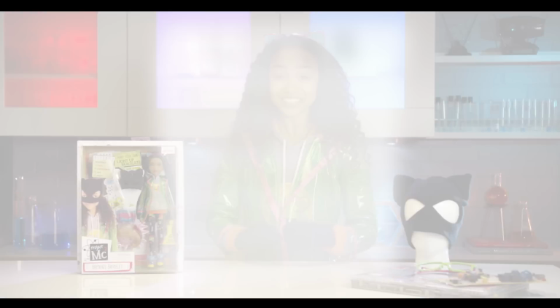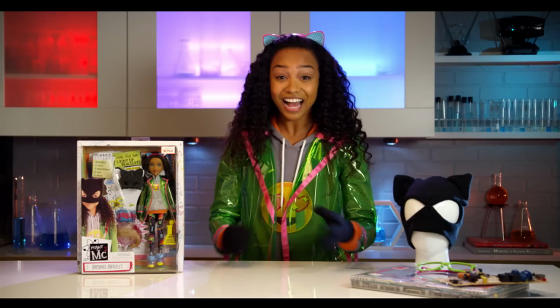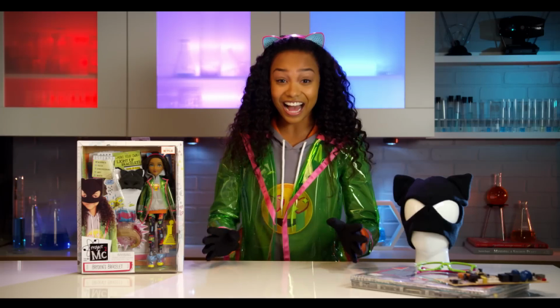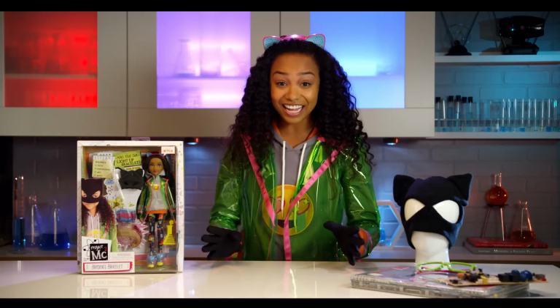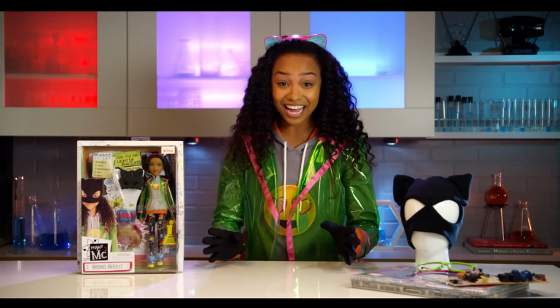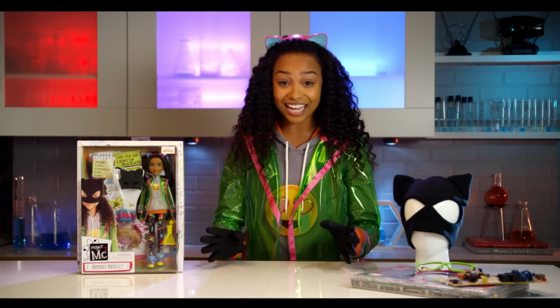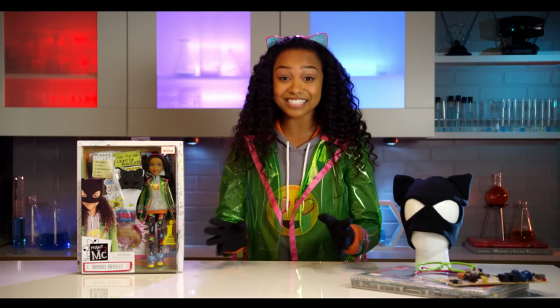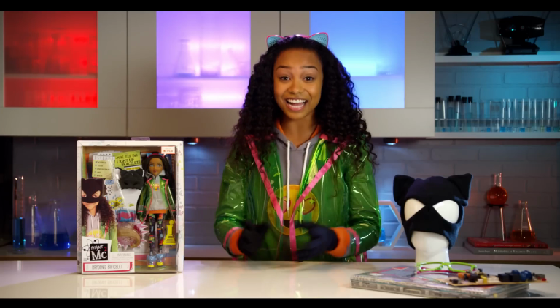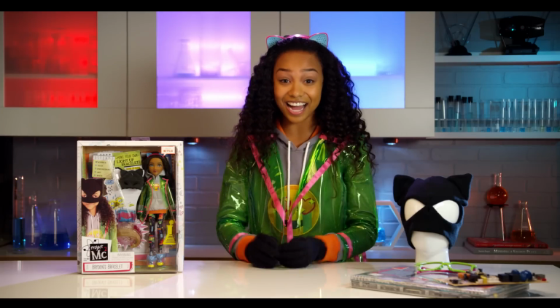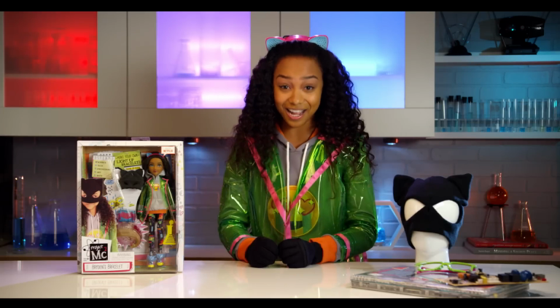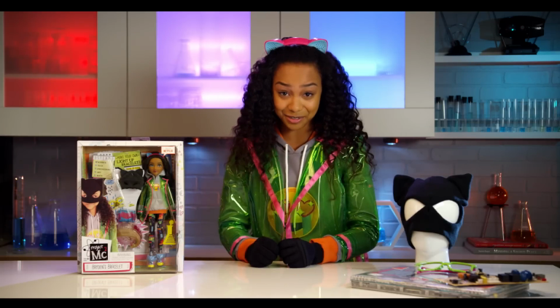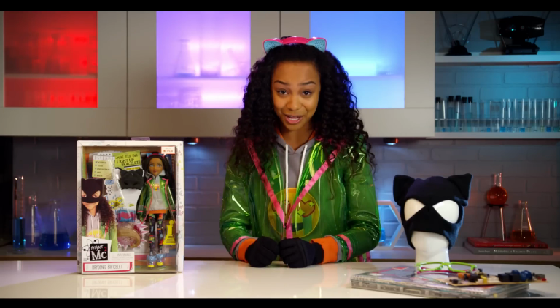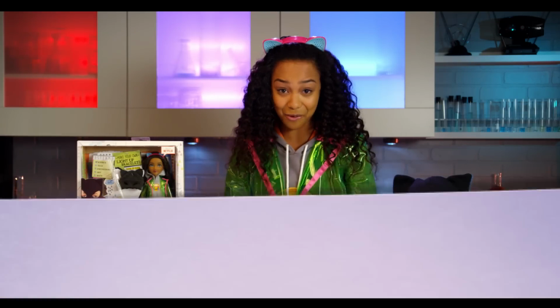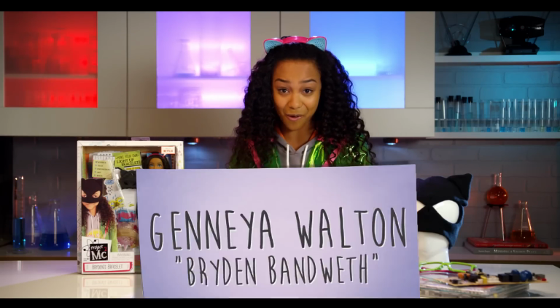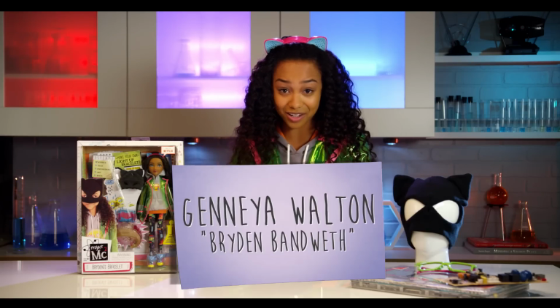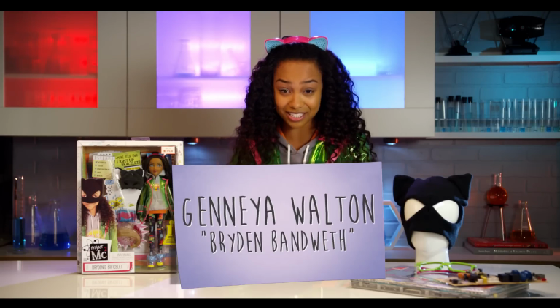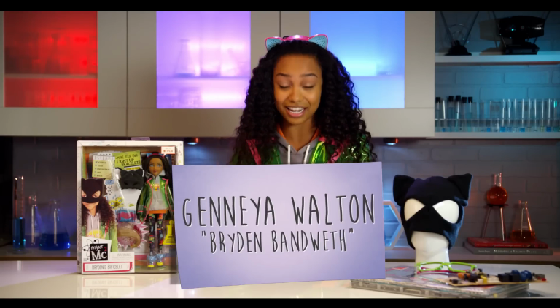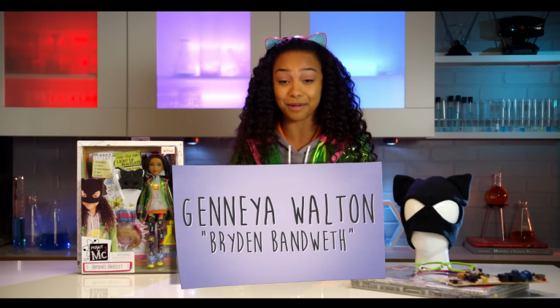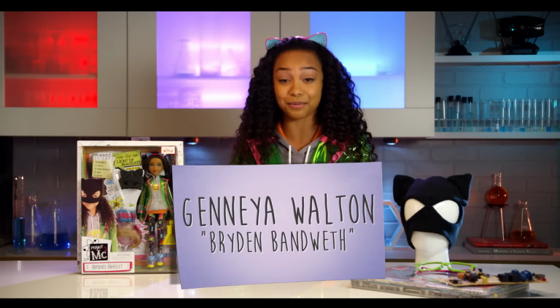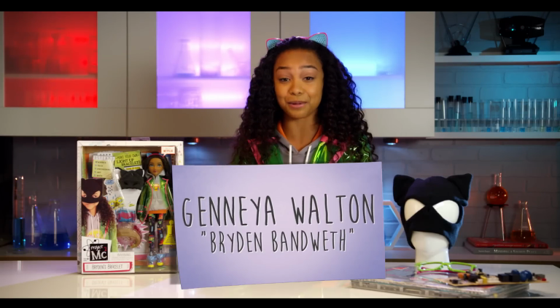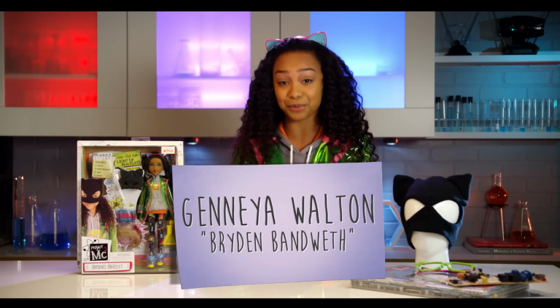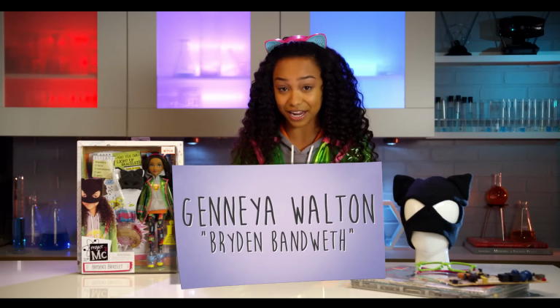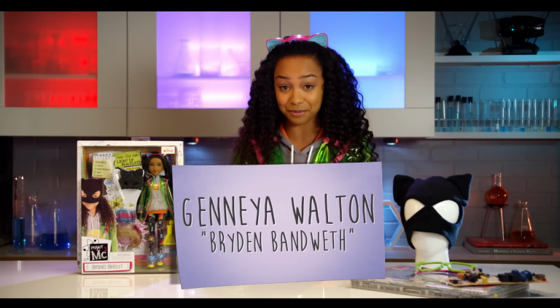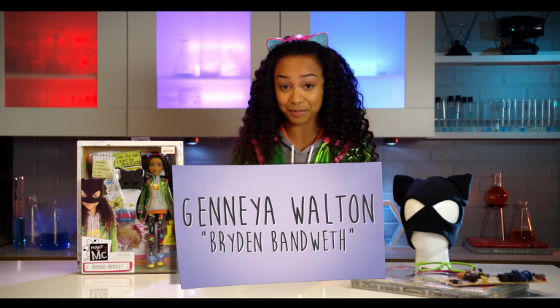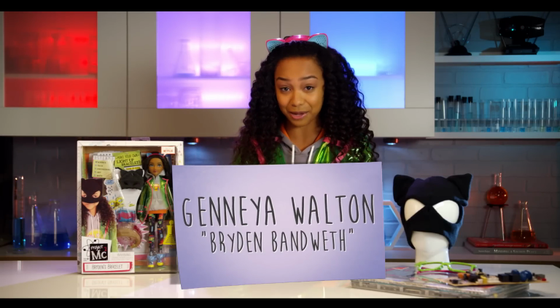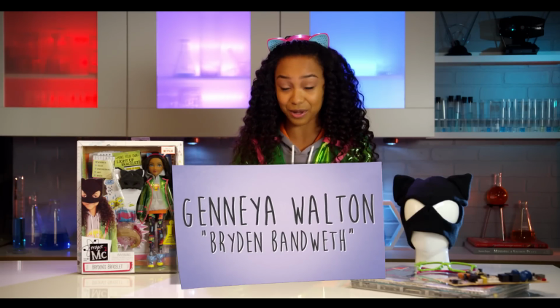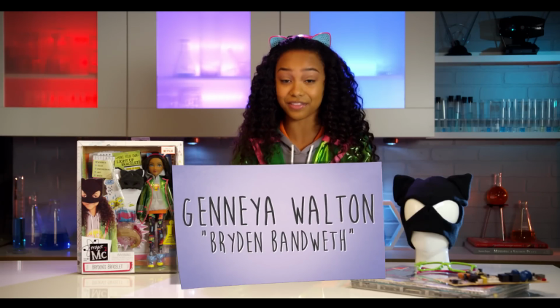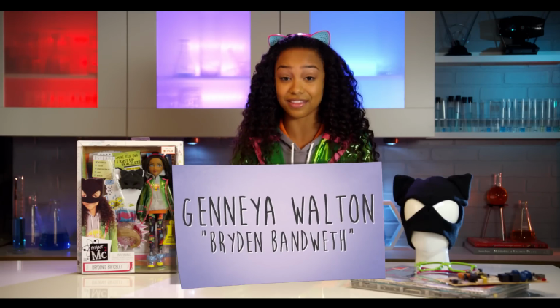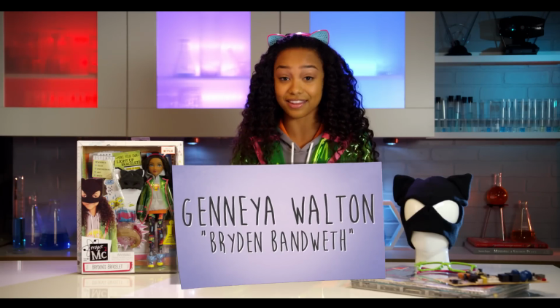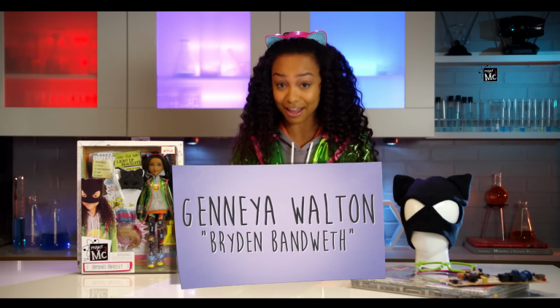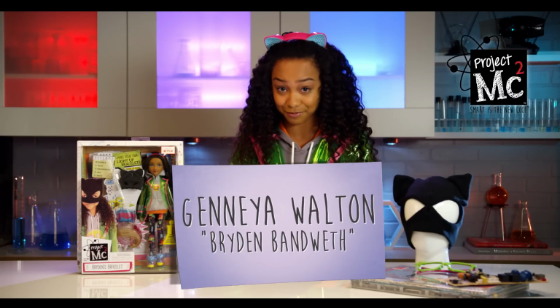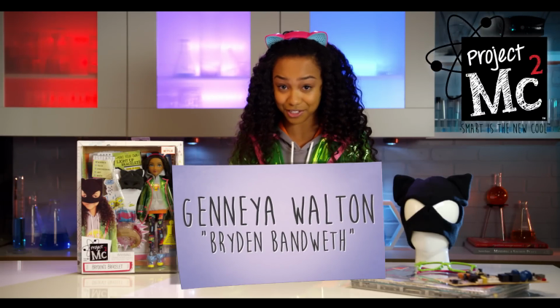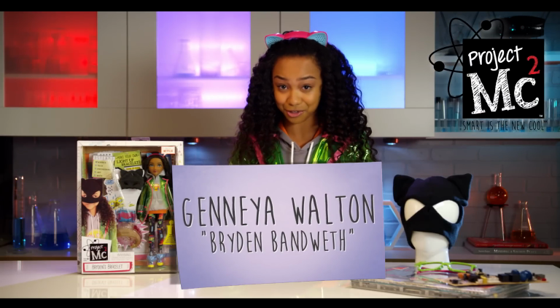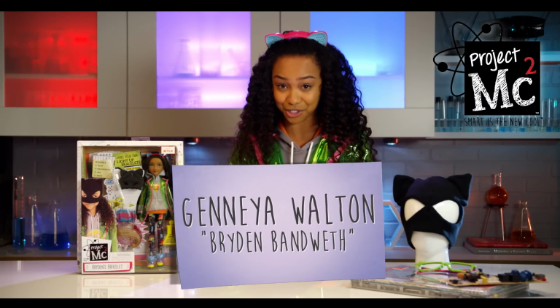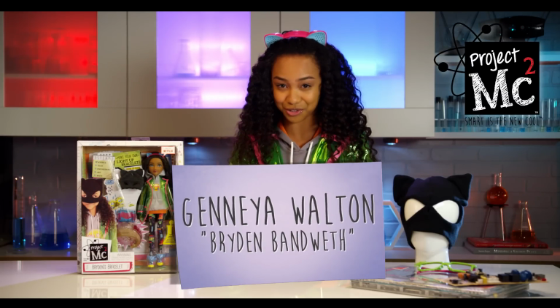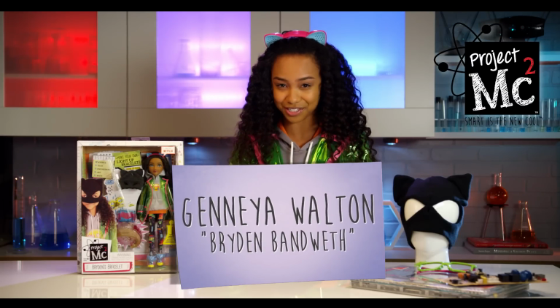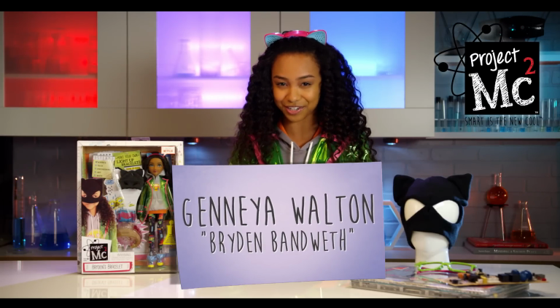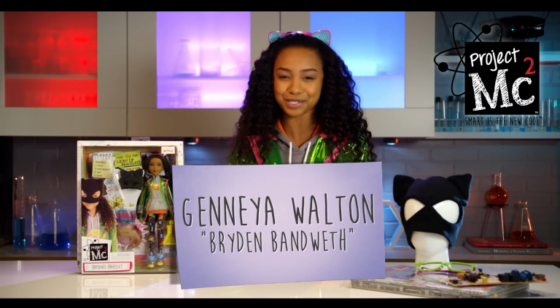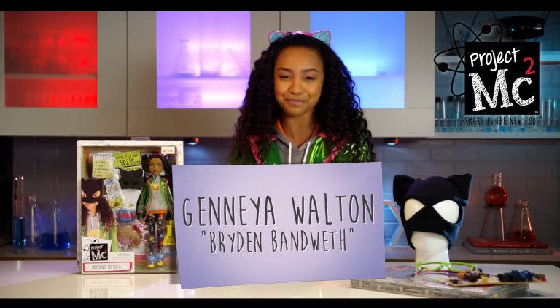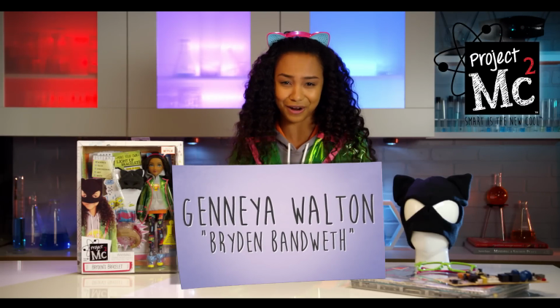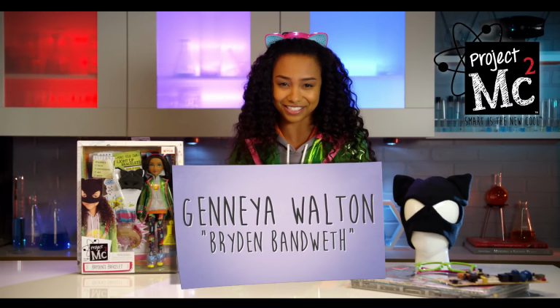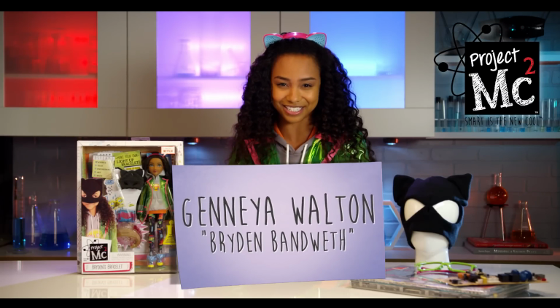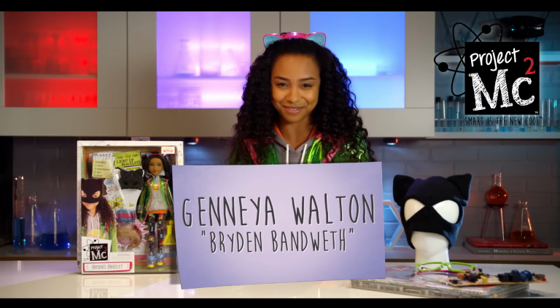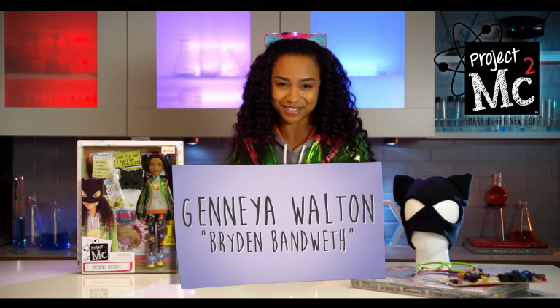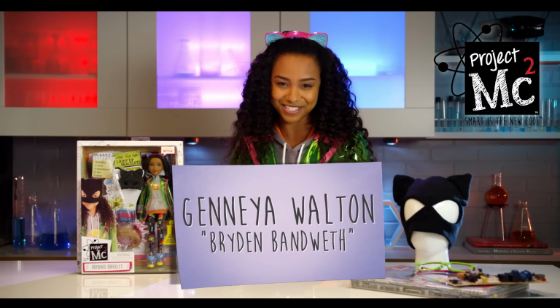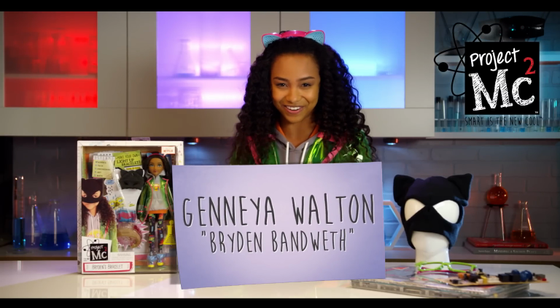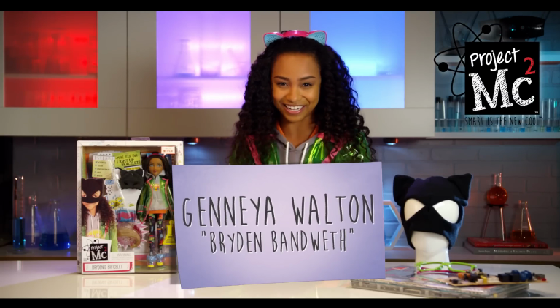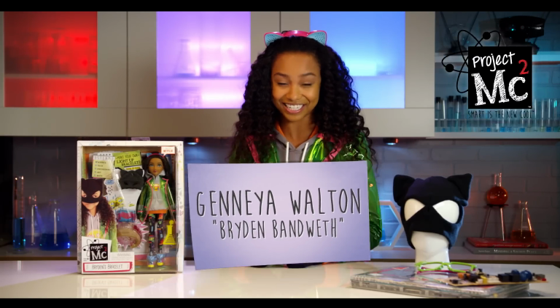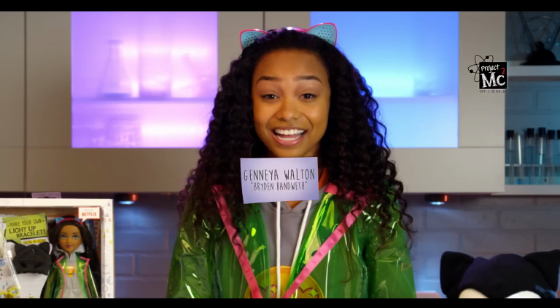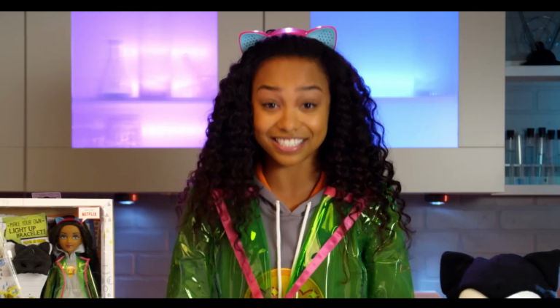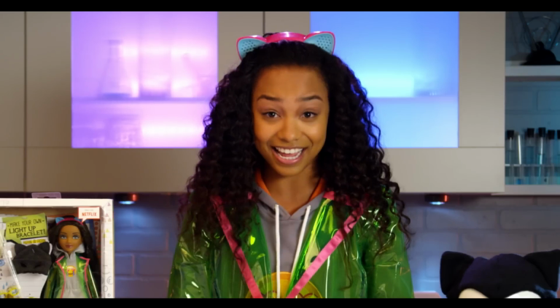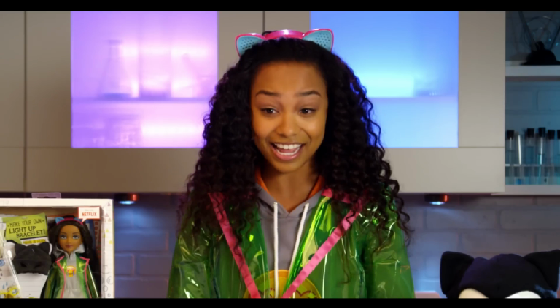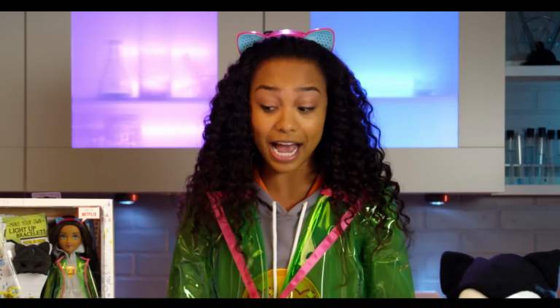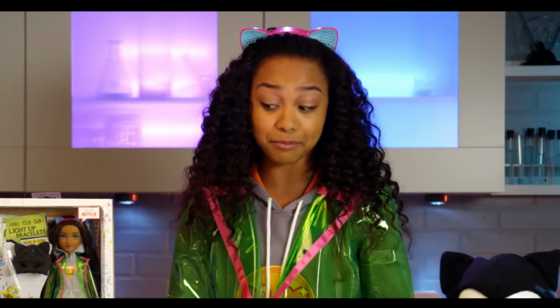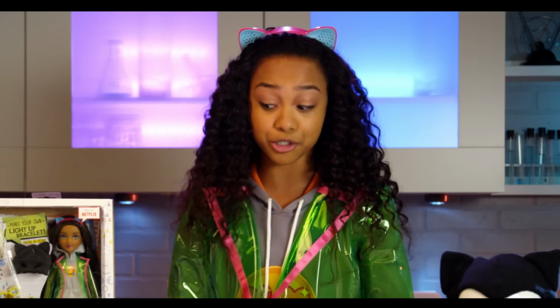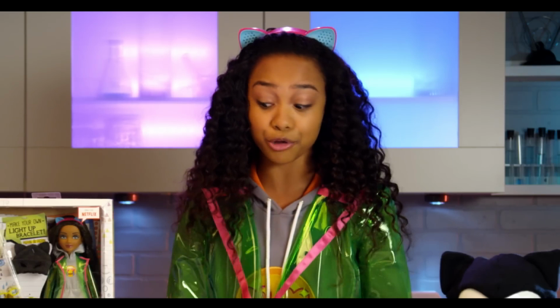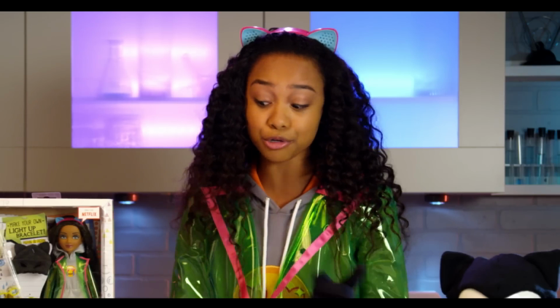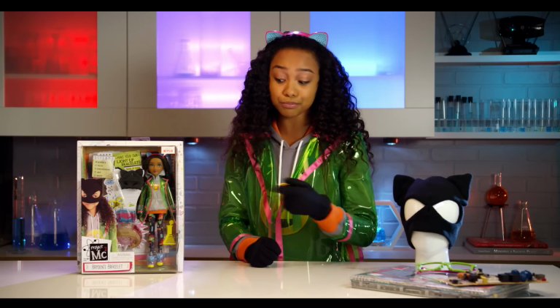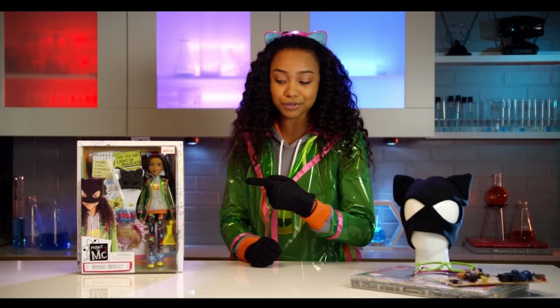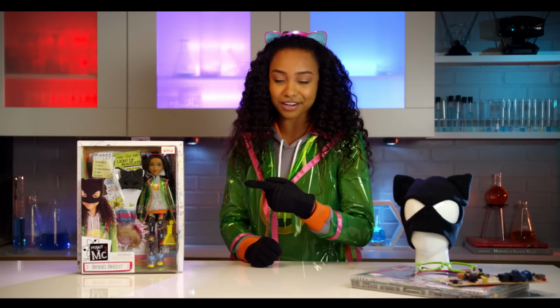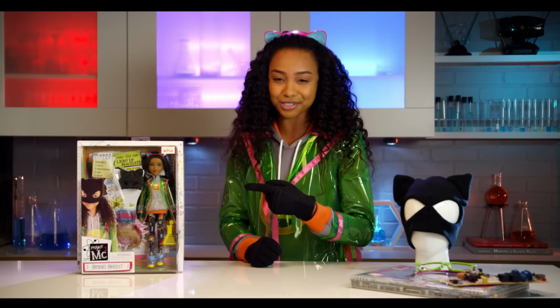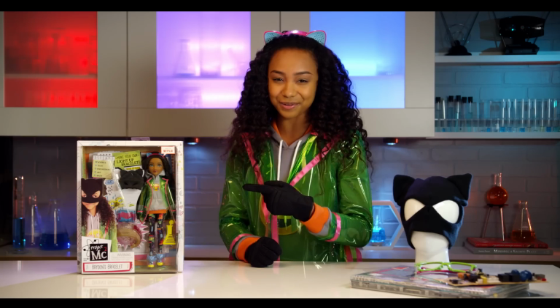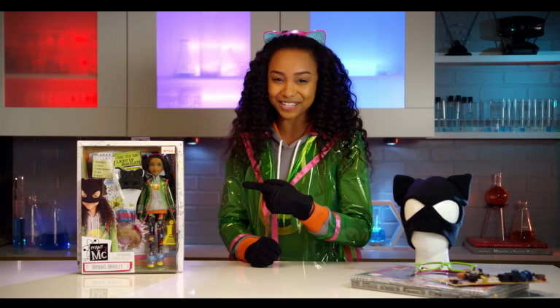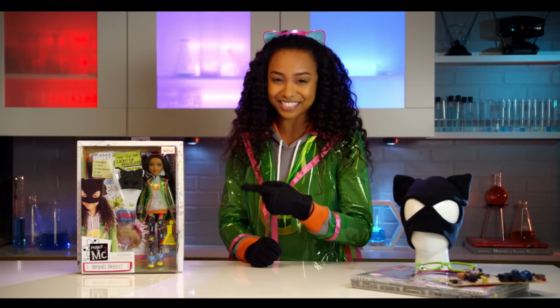Hi guys! I'm Janaya Walton and I play Bryden Bandwidth in the Netflix original series Project MC Squared. And today I'm going to show you Bryden's bracelet.